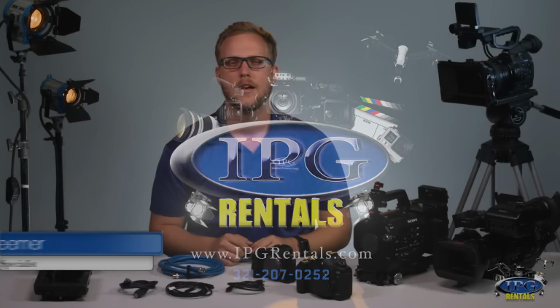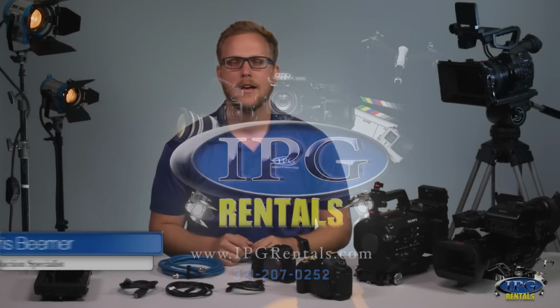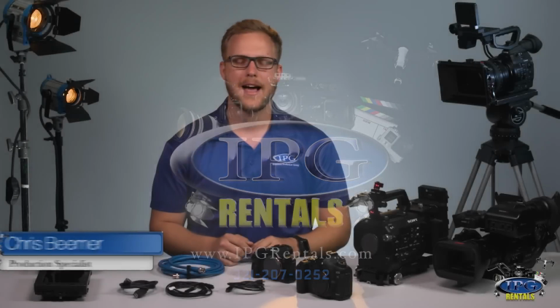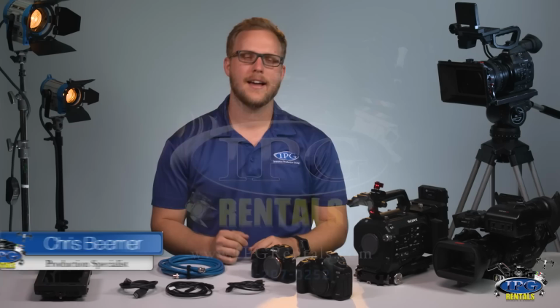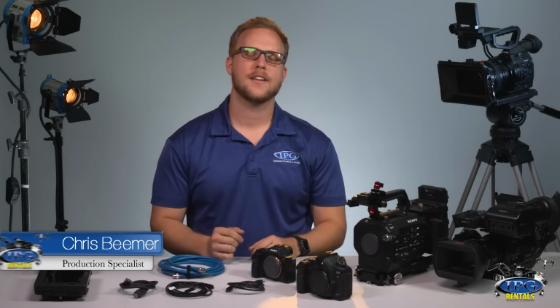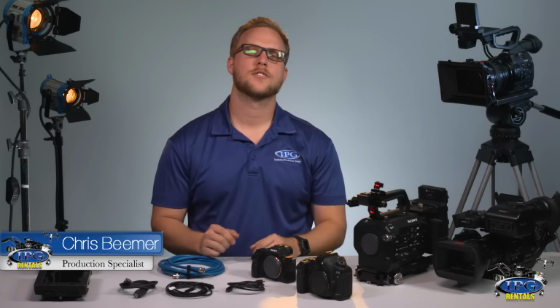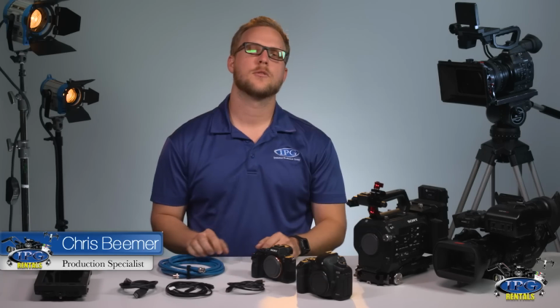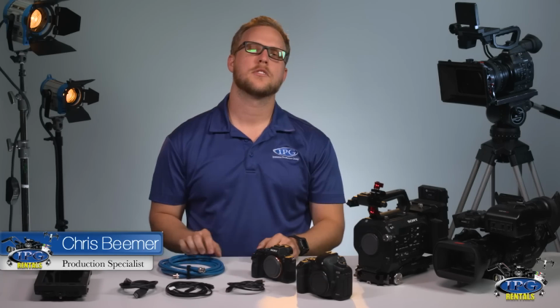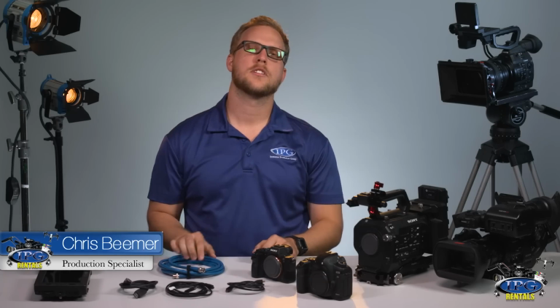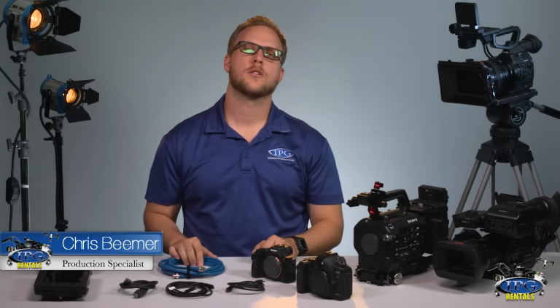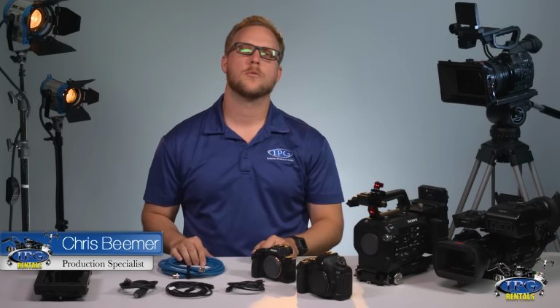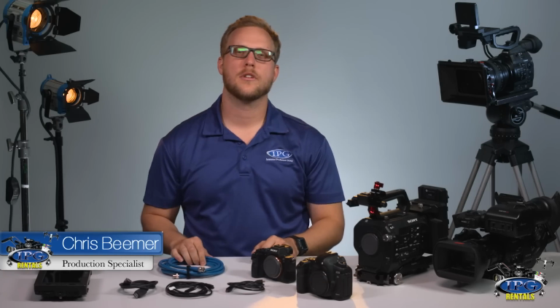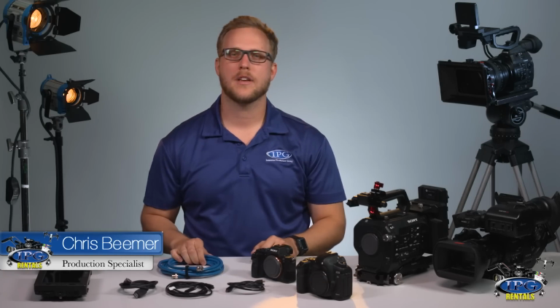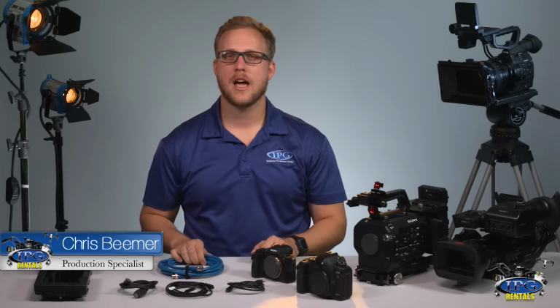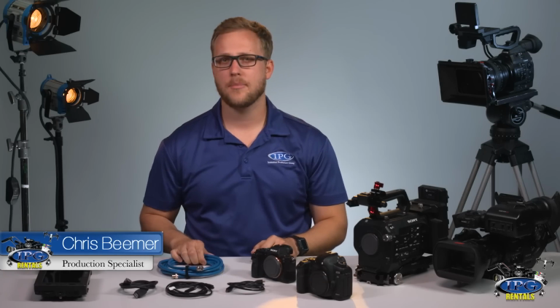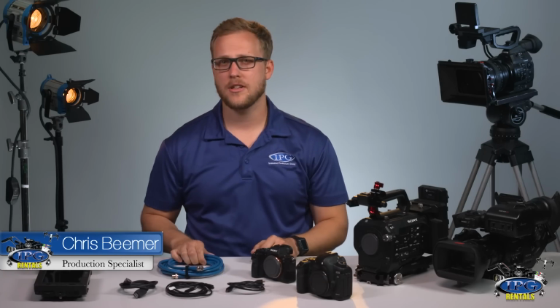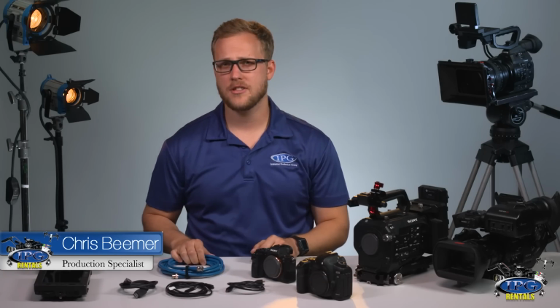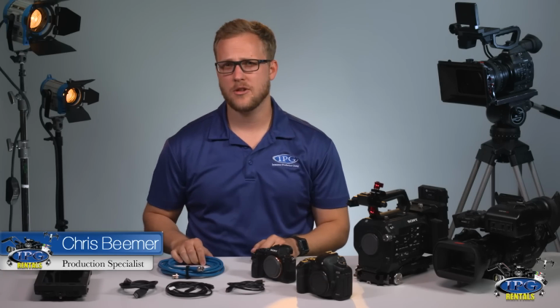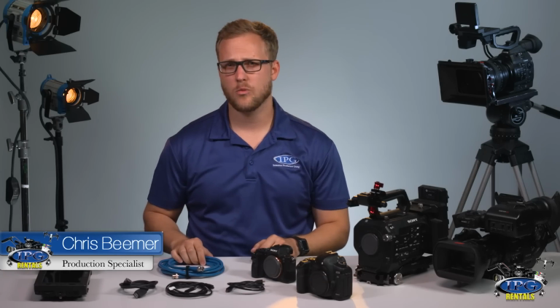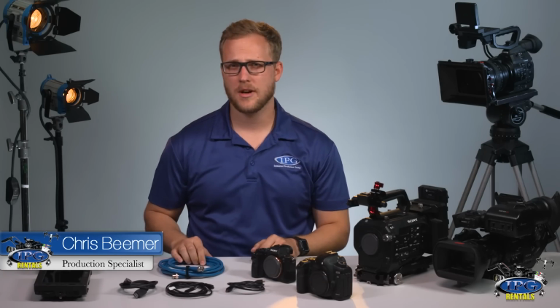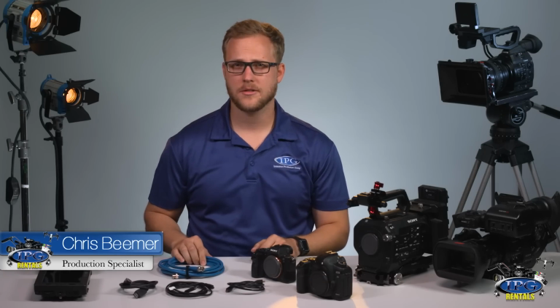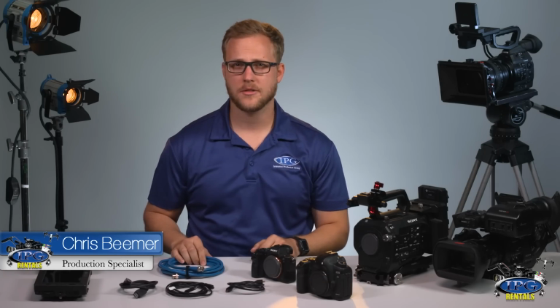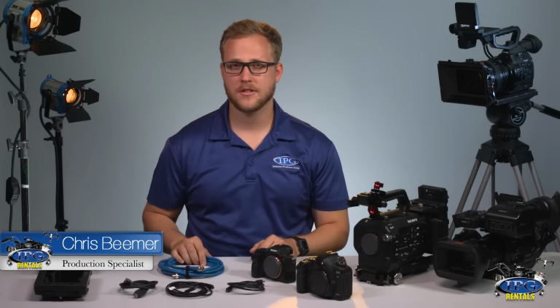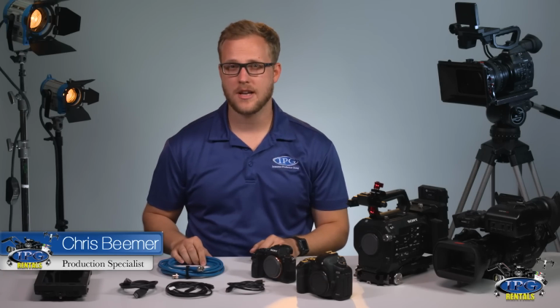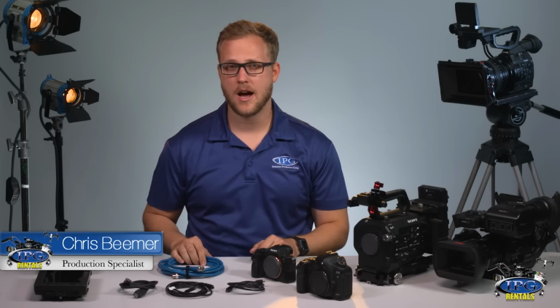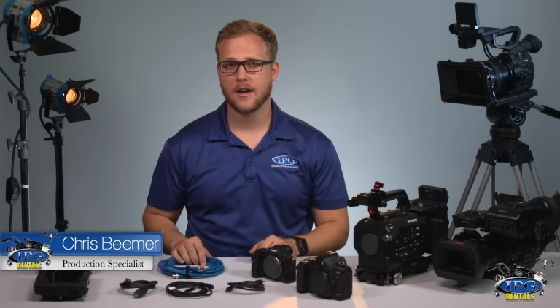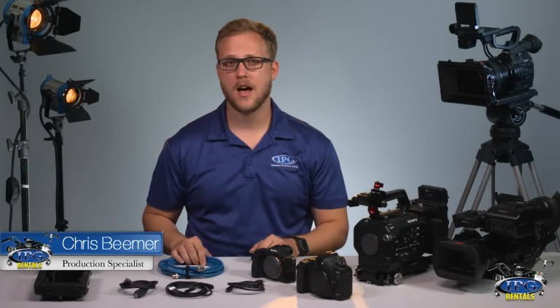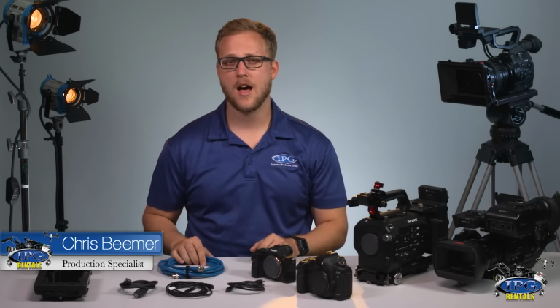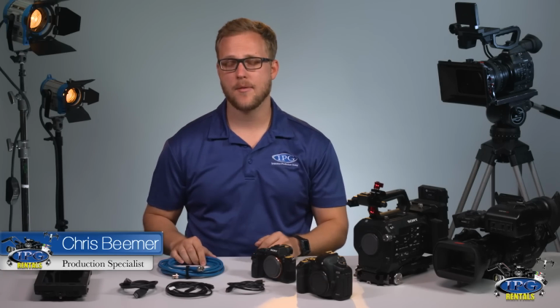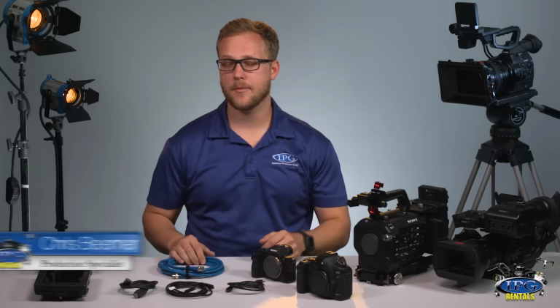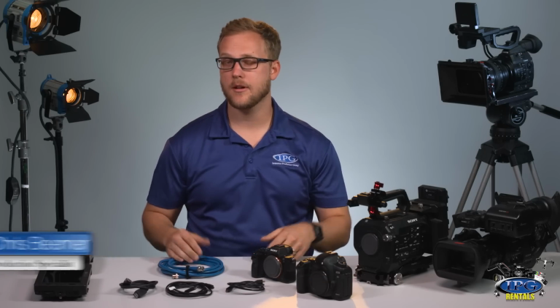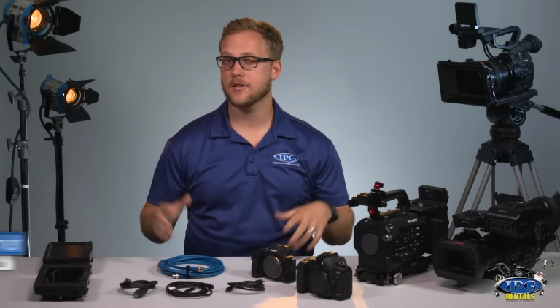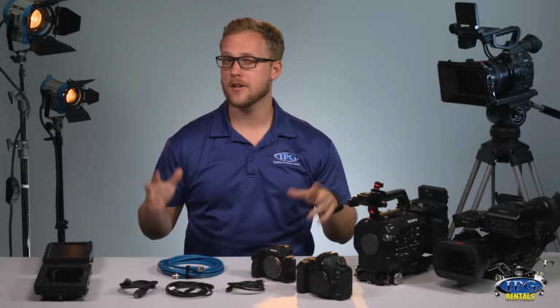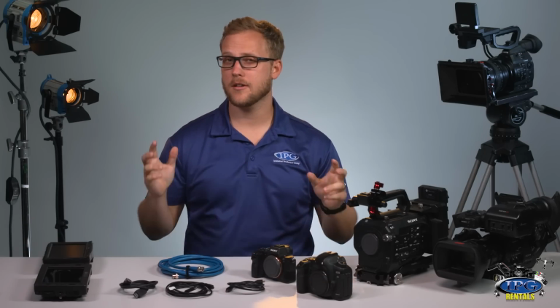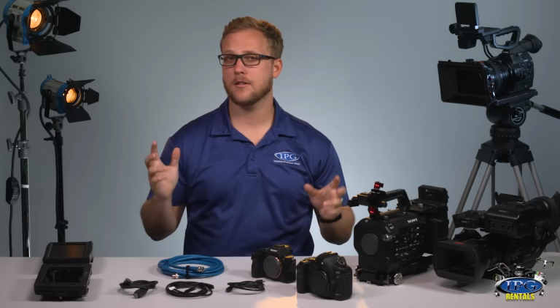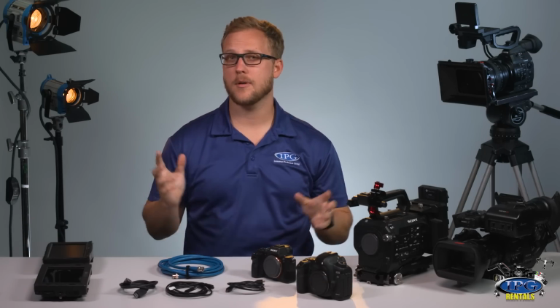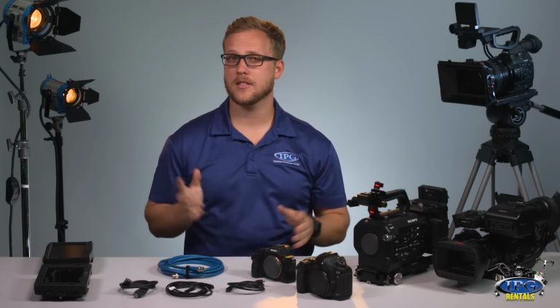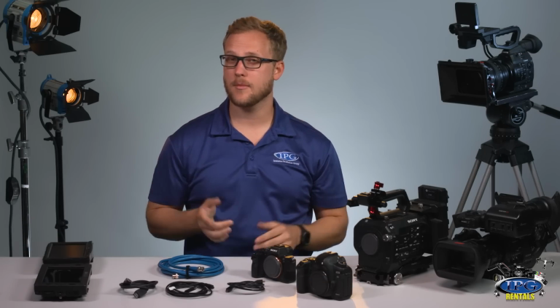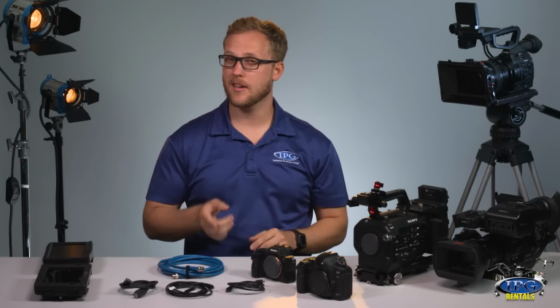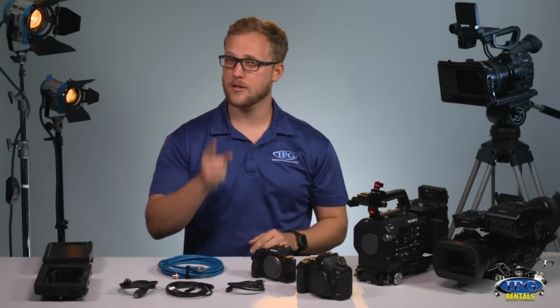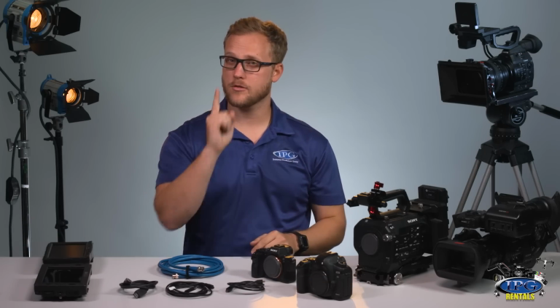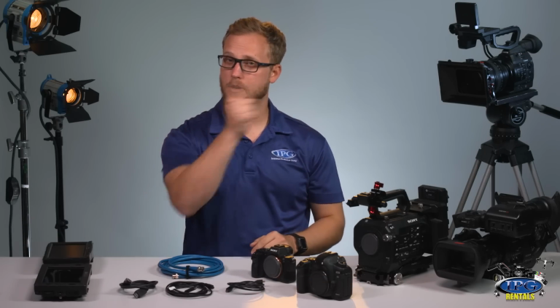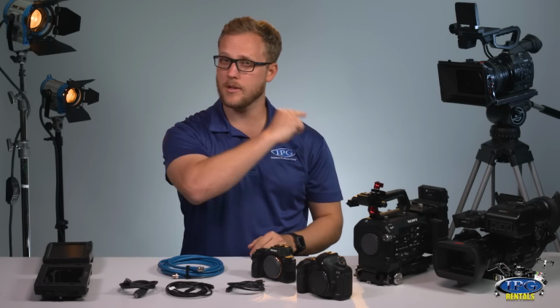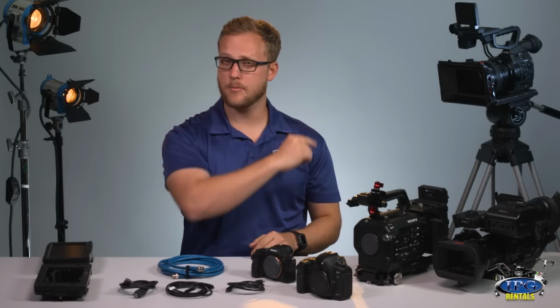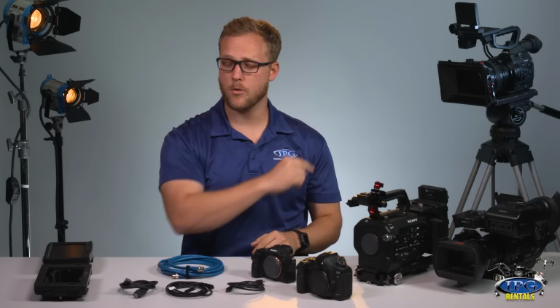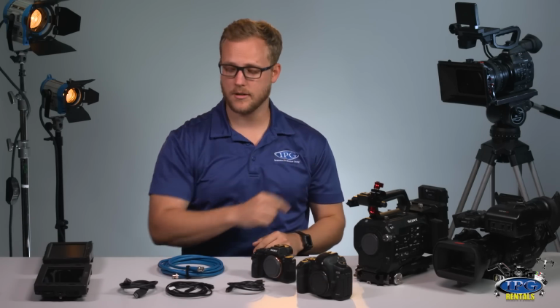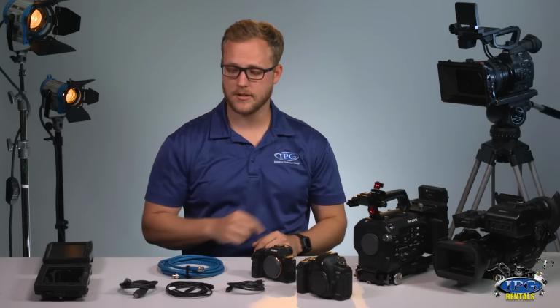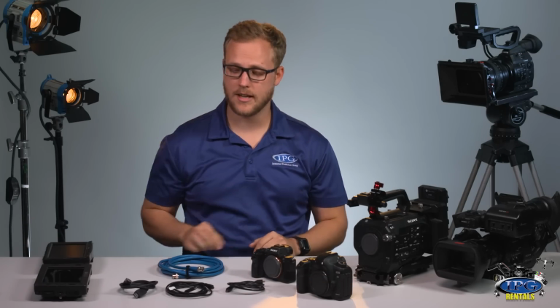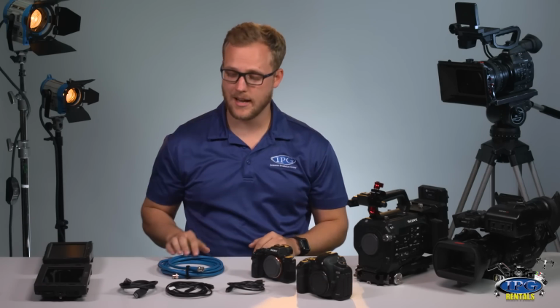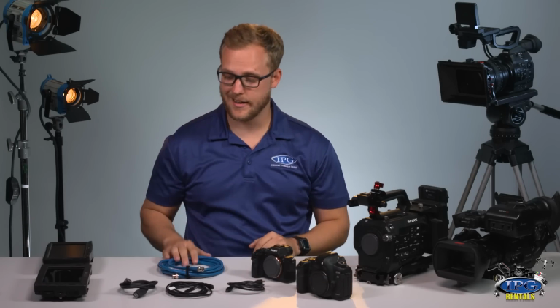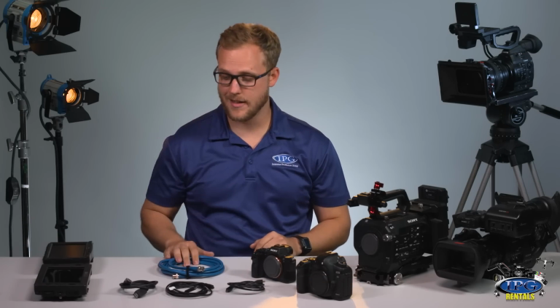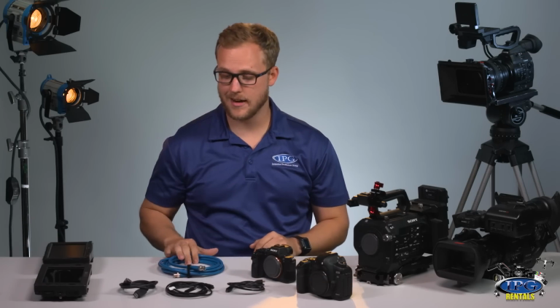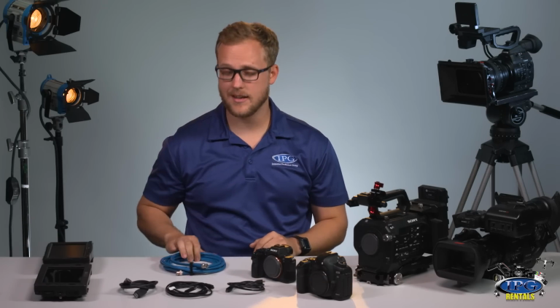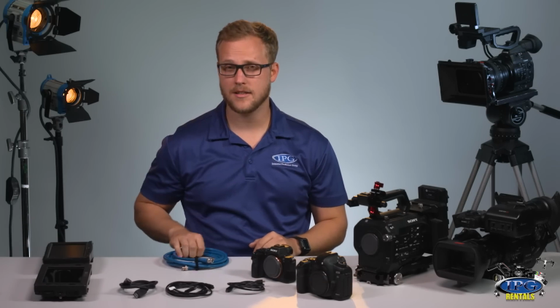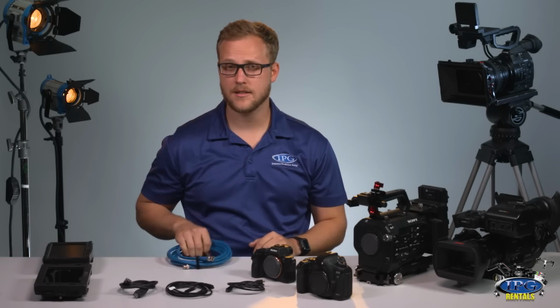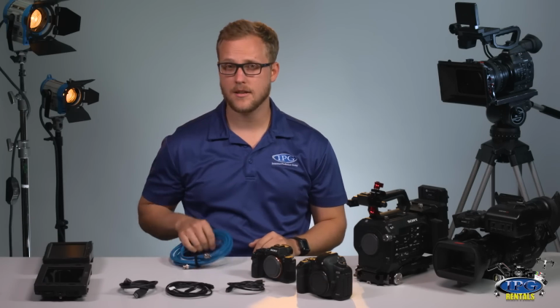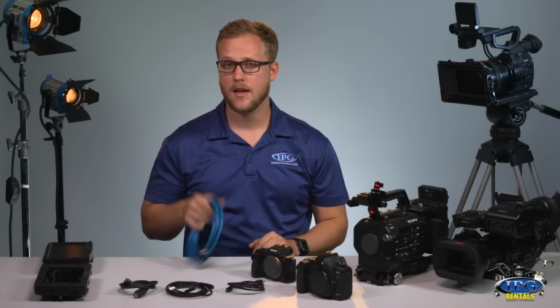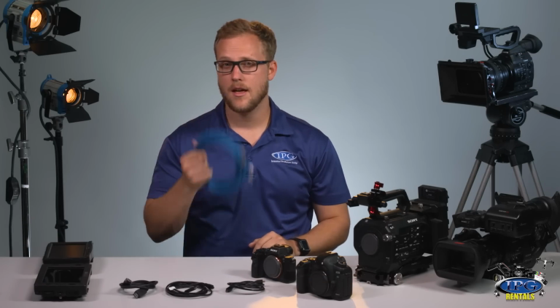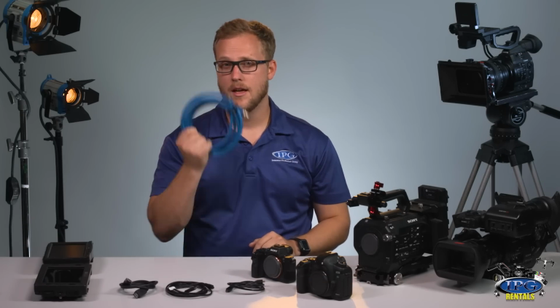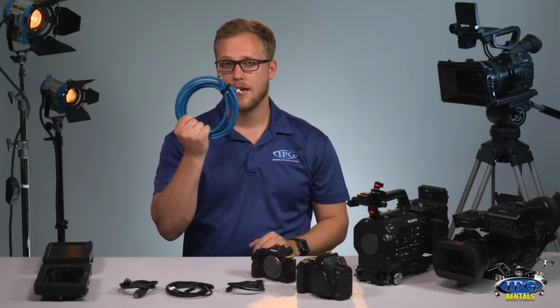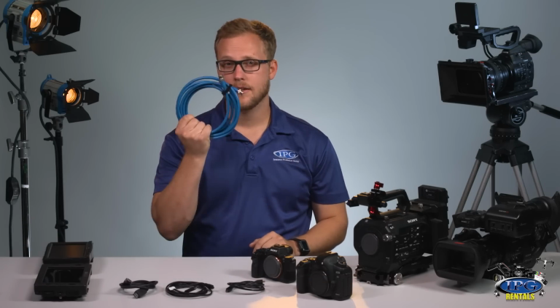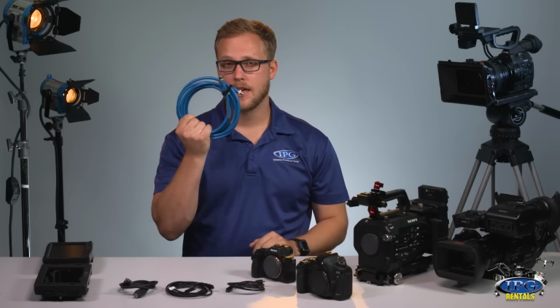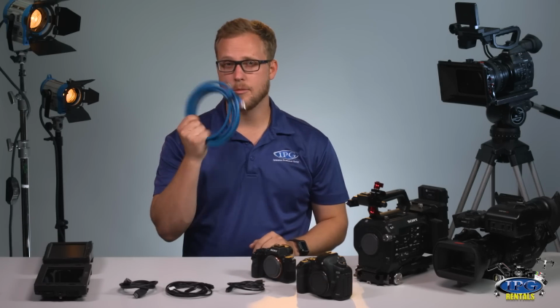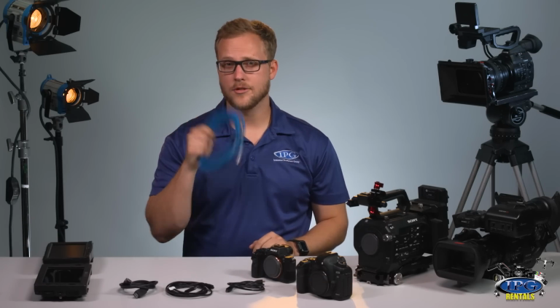Hi guys, Chris here with IPGRentals.com, and I'm here to talk to you about something extremely important today, and that is cables.